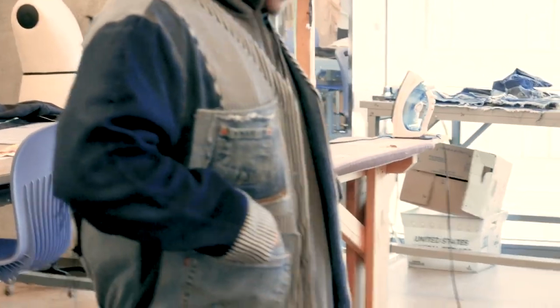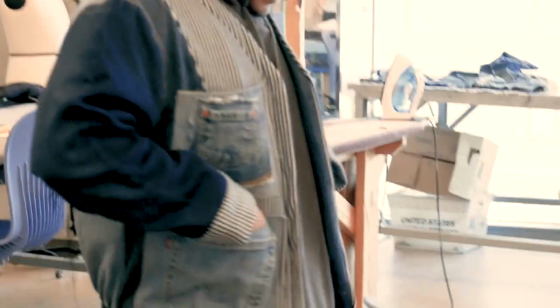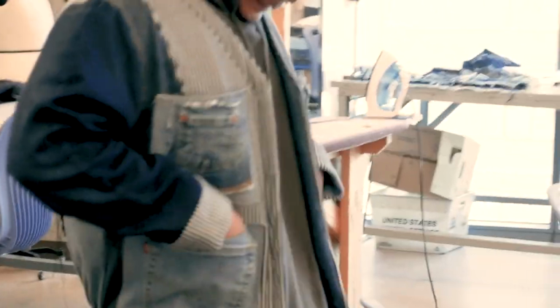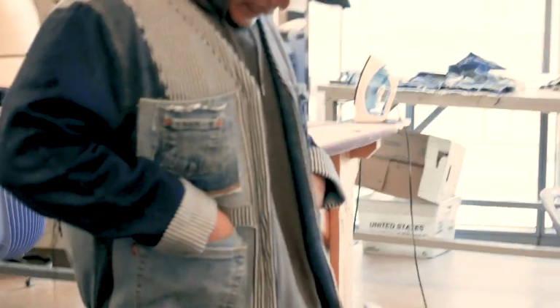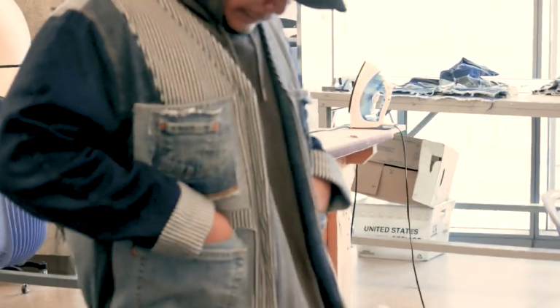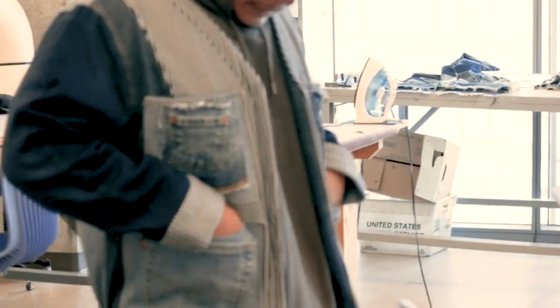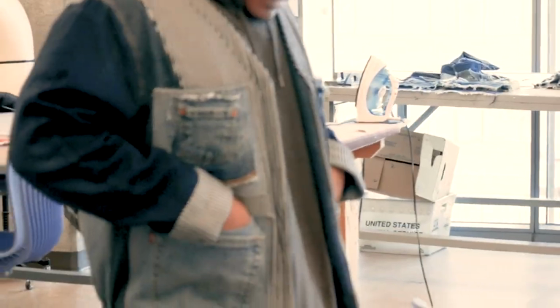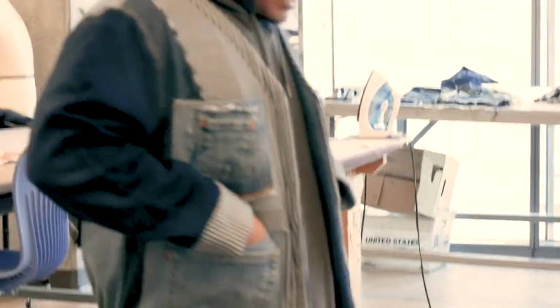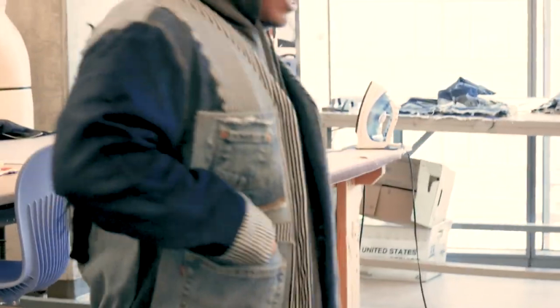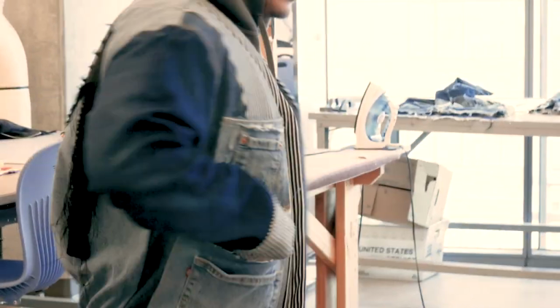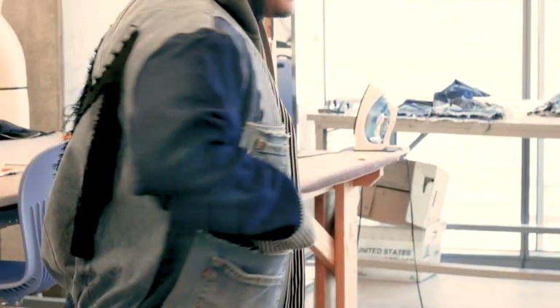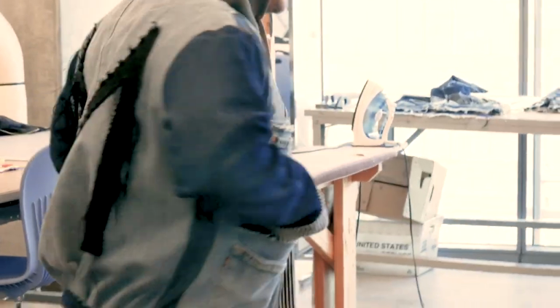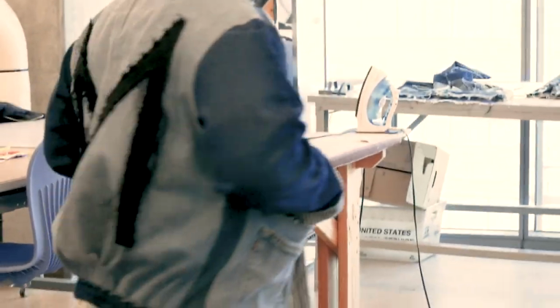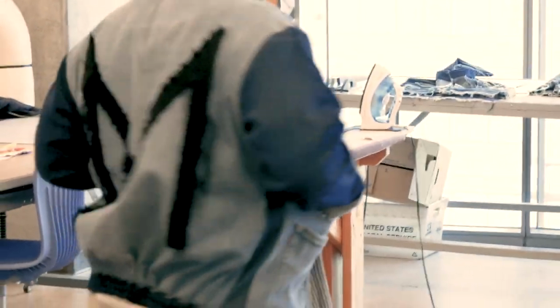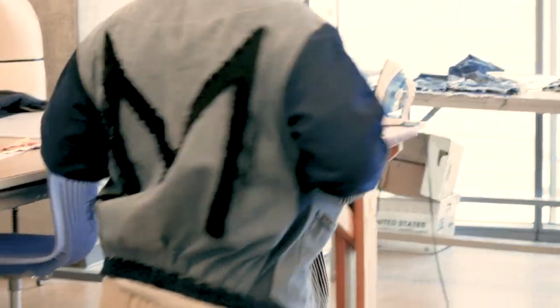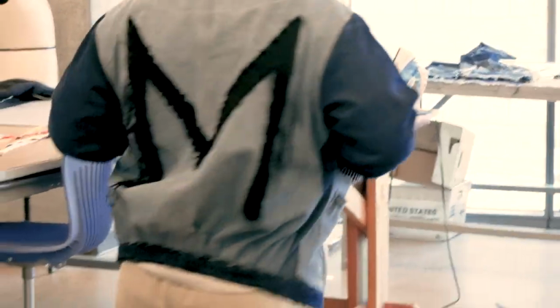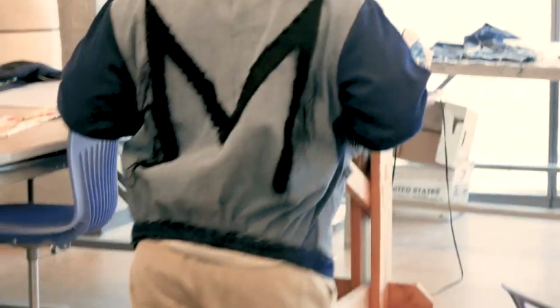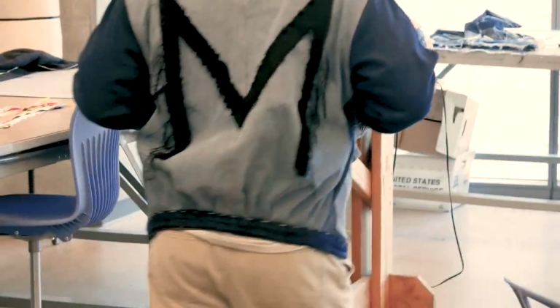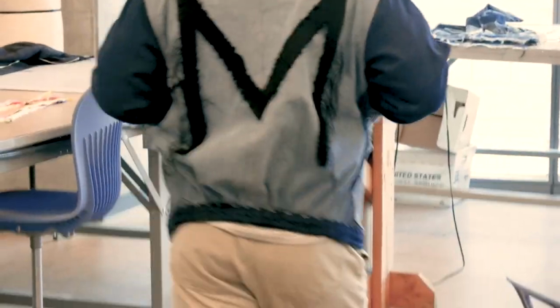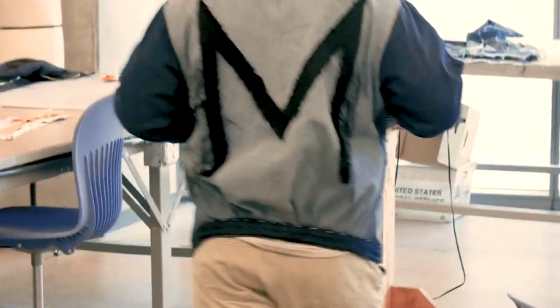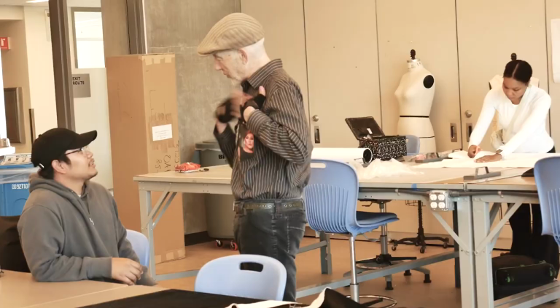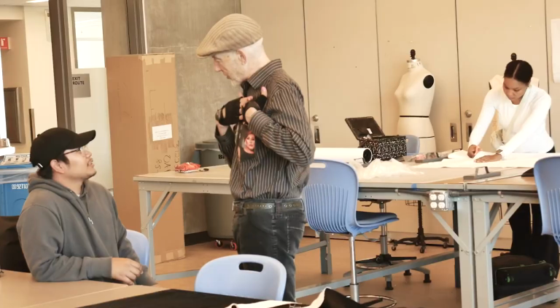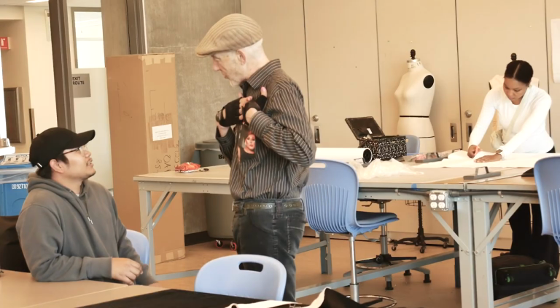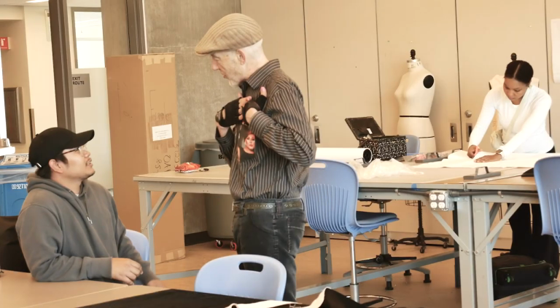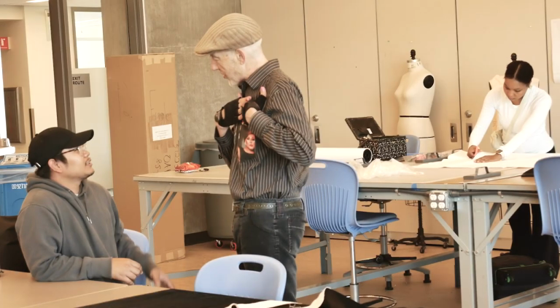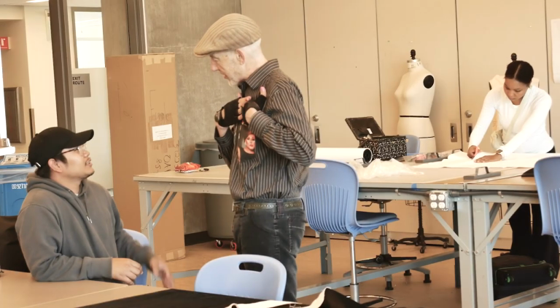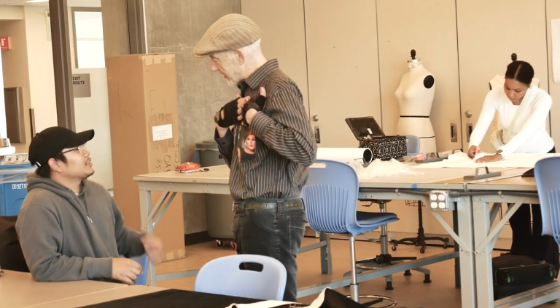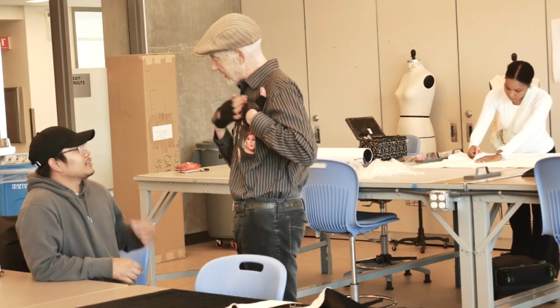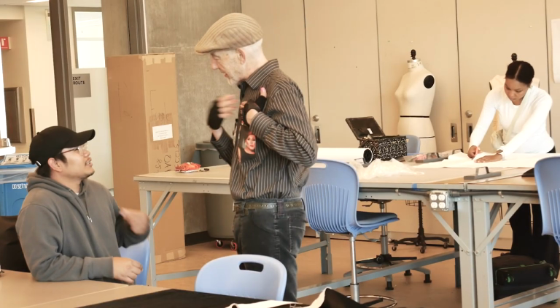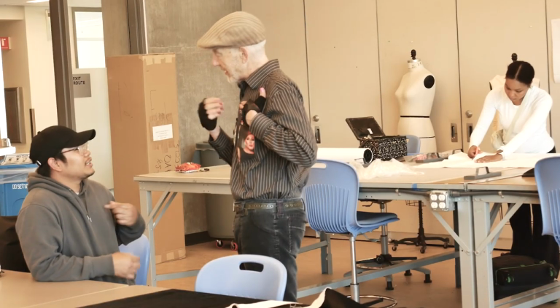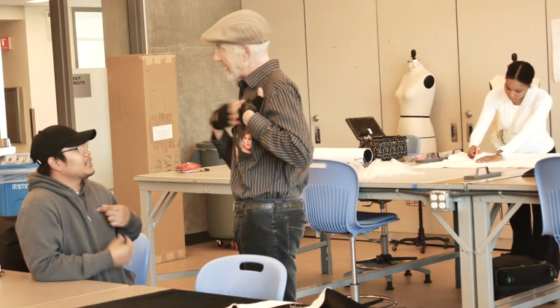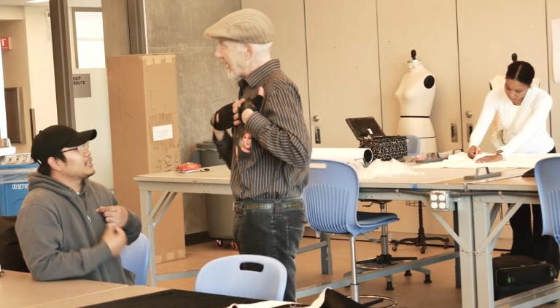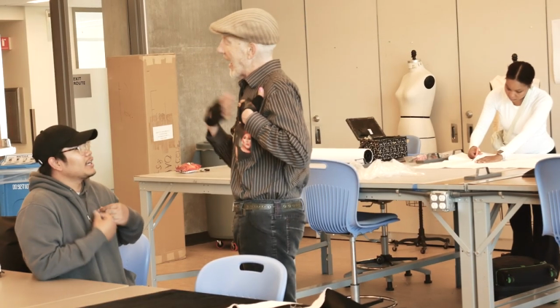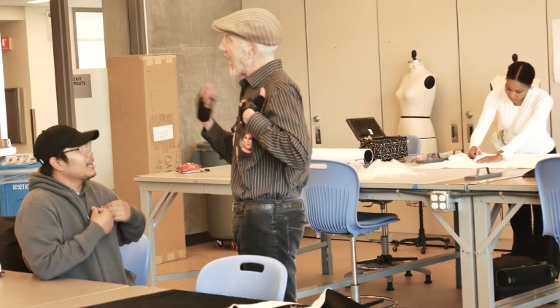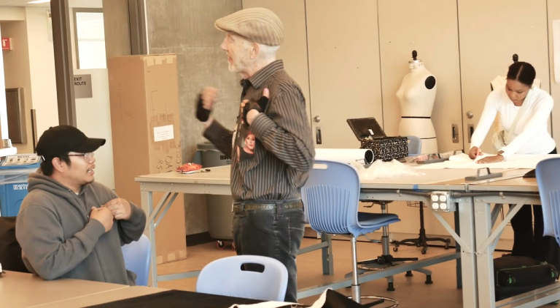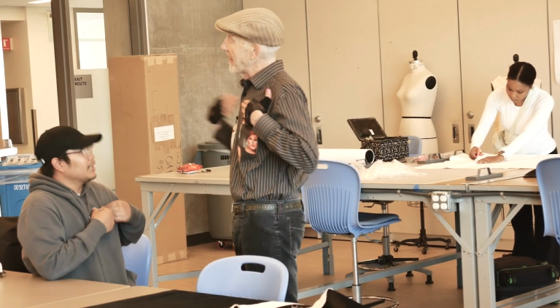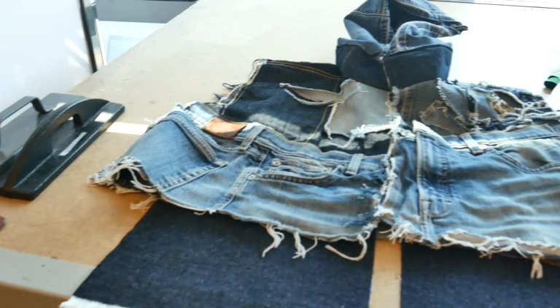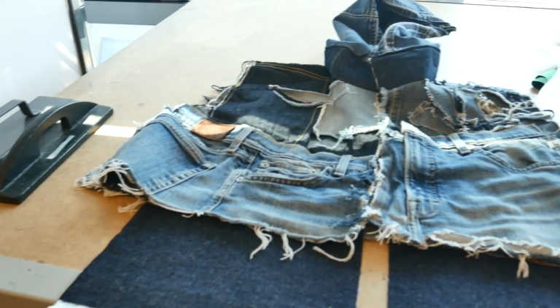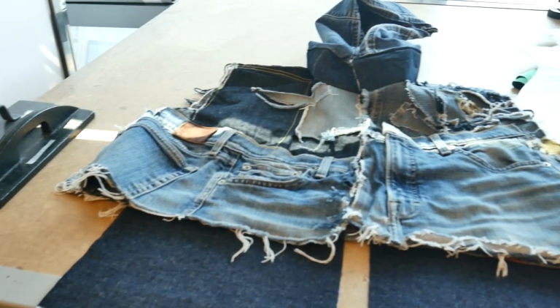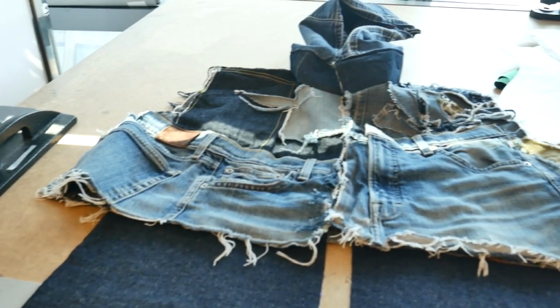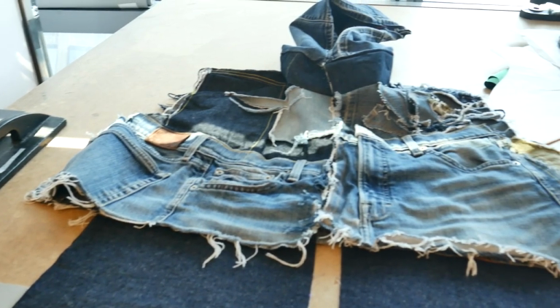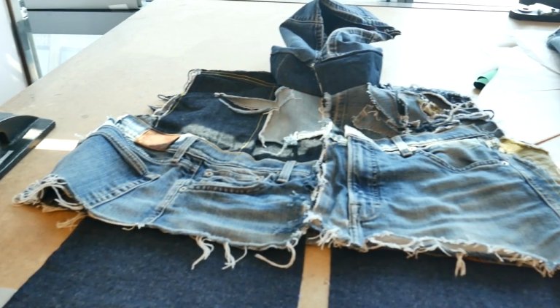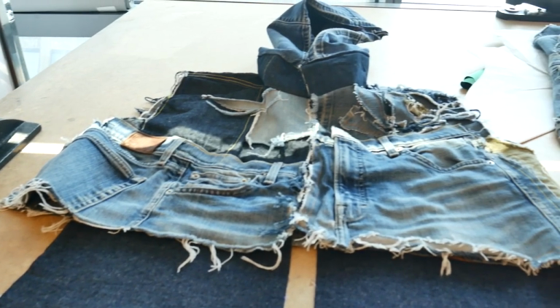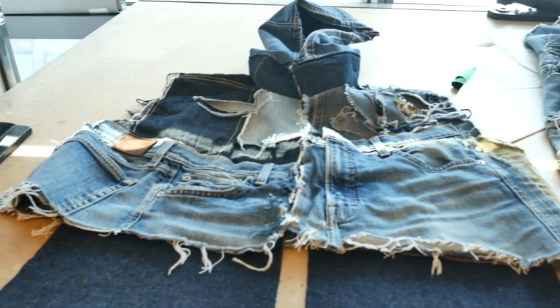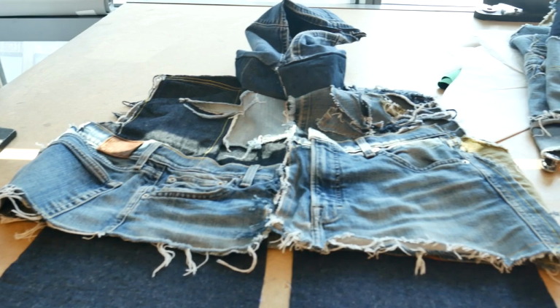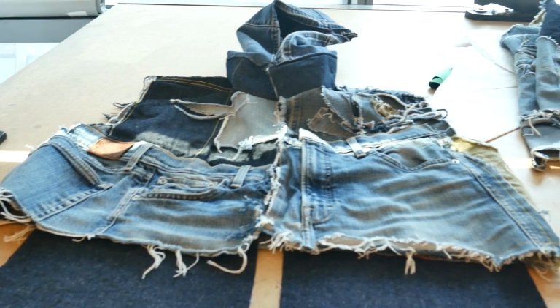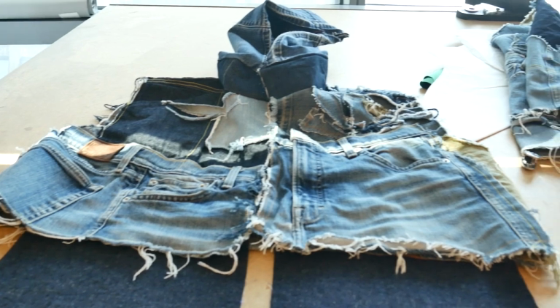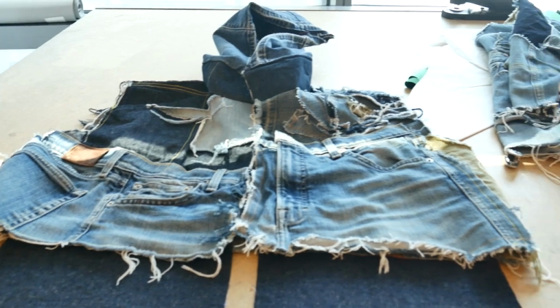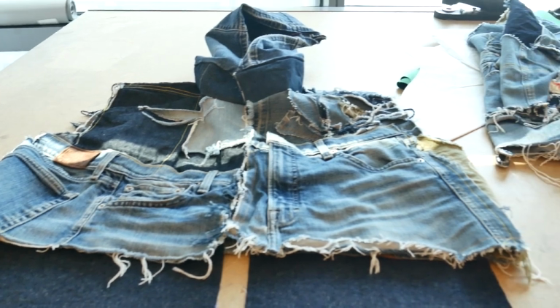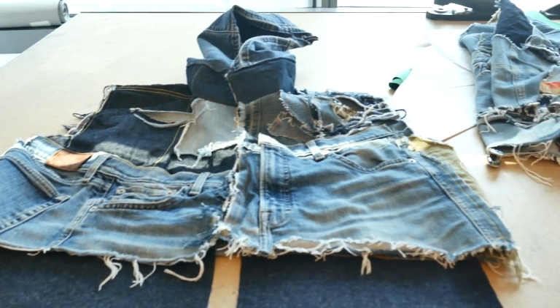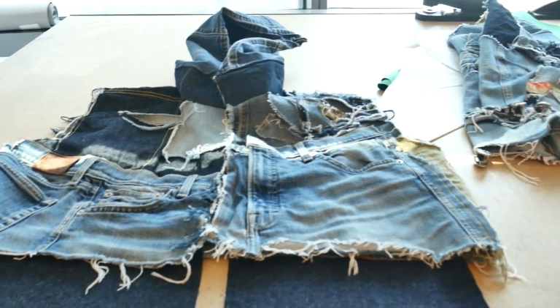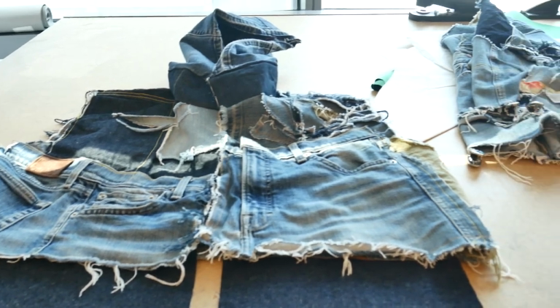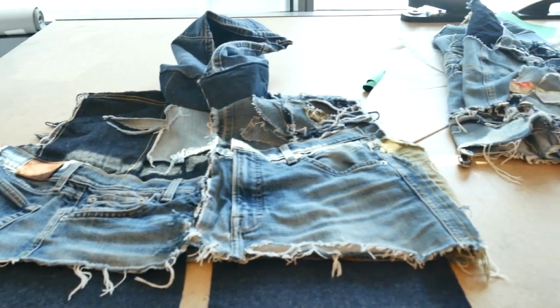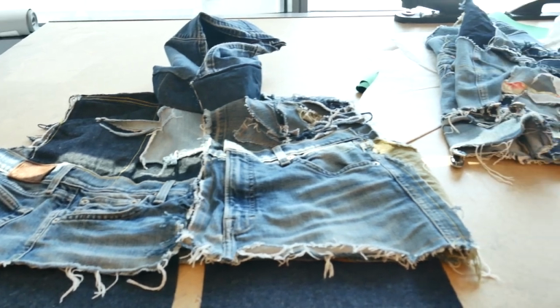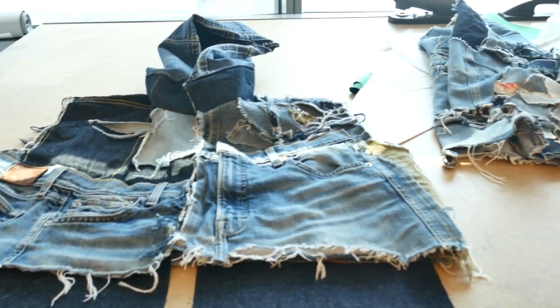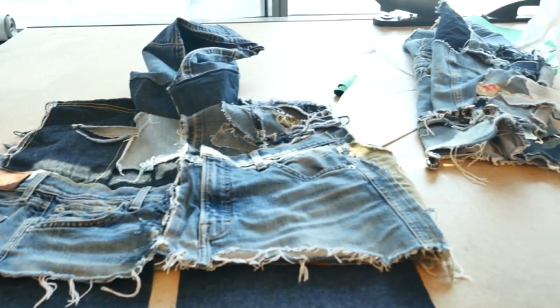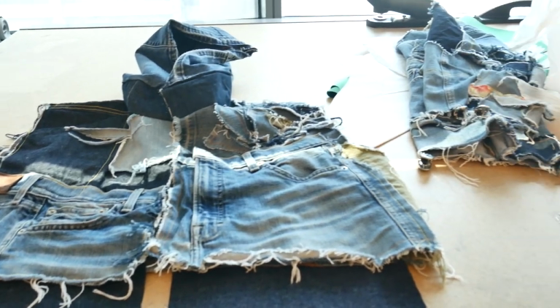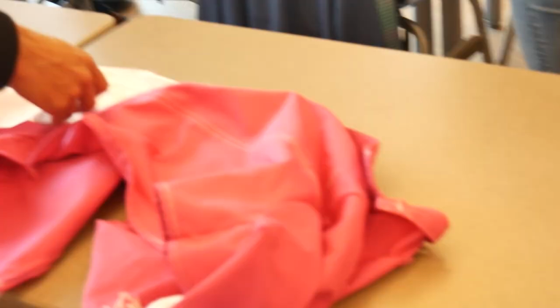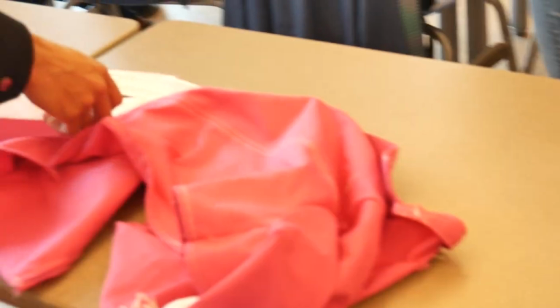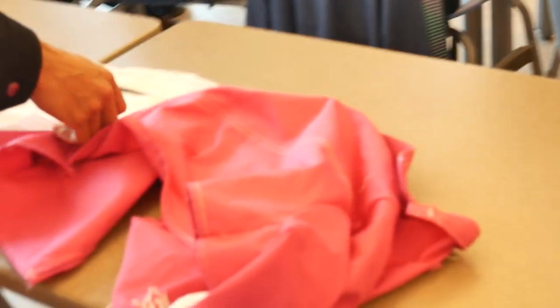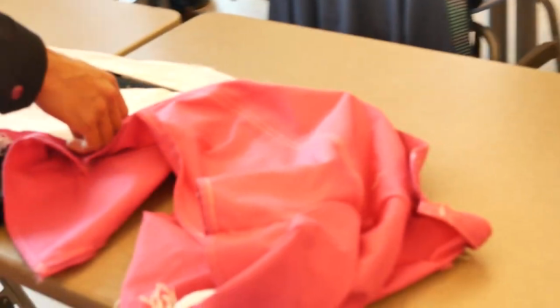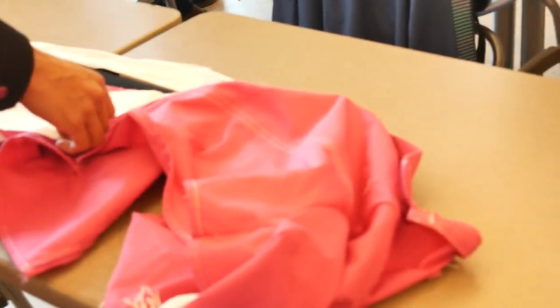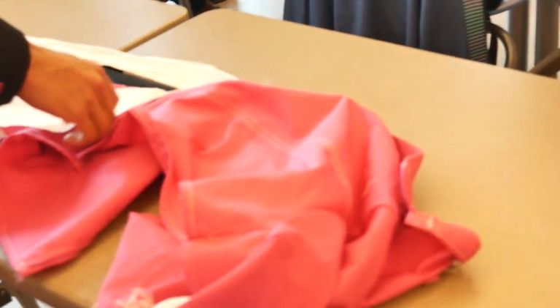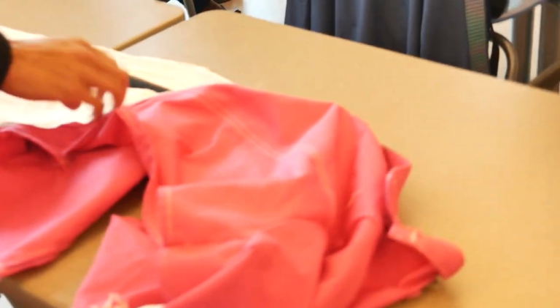They're also learning a little bit about sustainability, and we're having them actually sew something that is made up of old clothing.